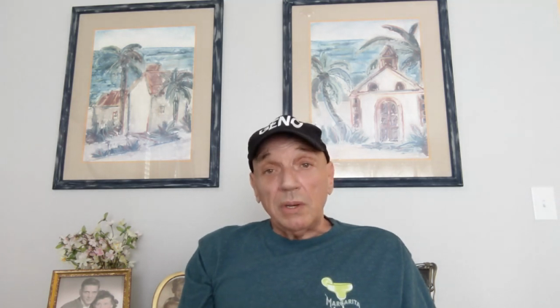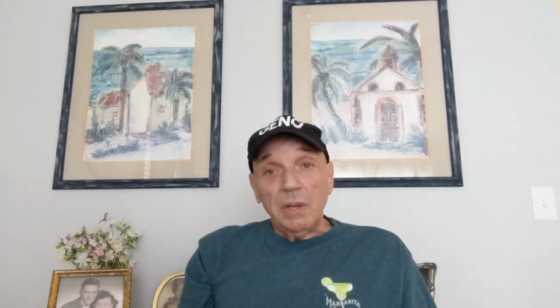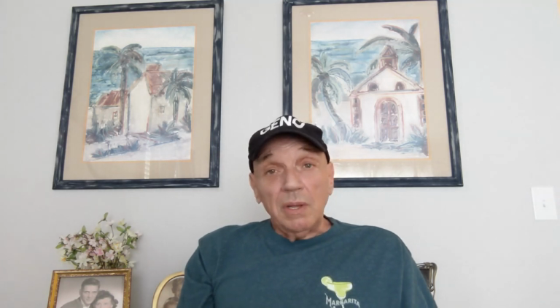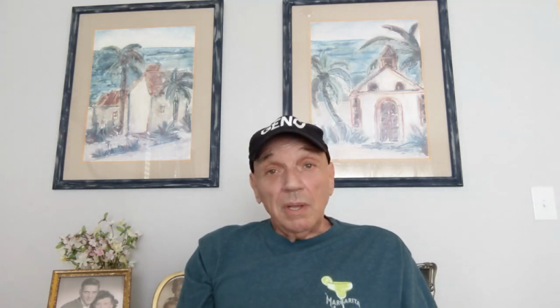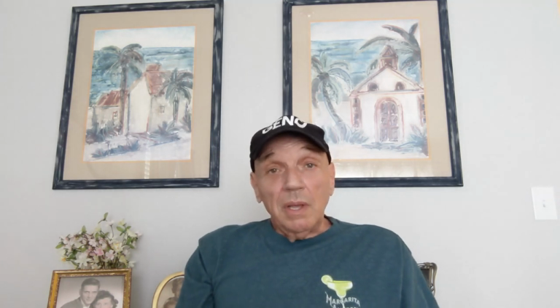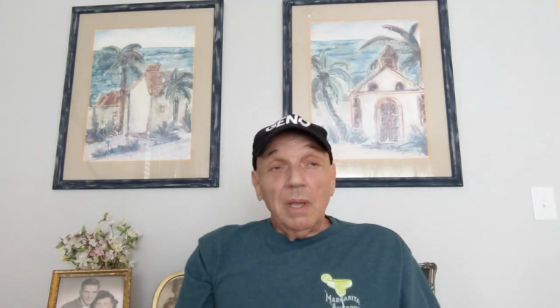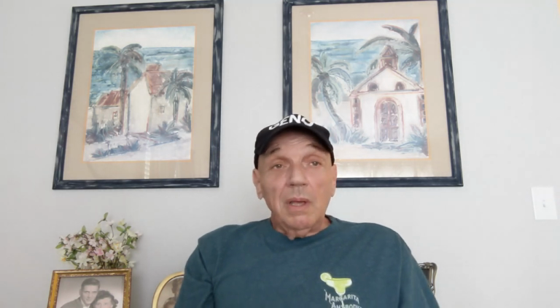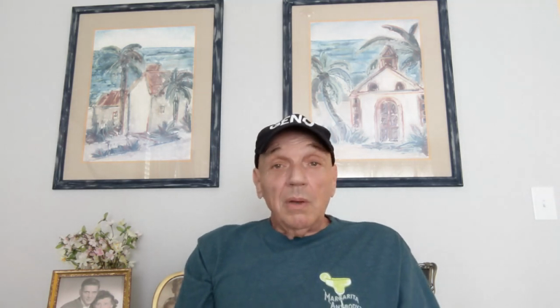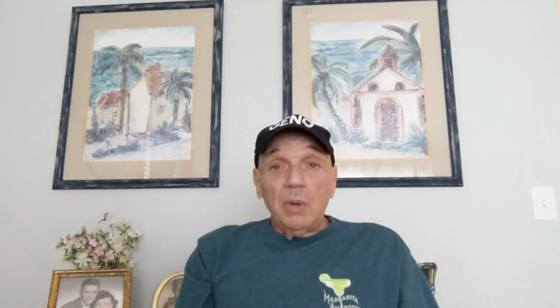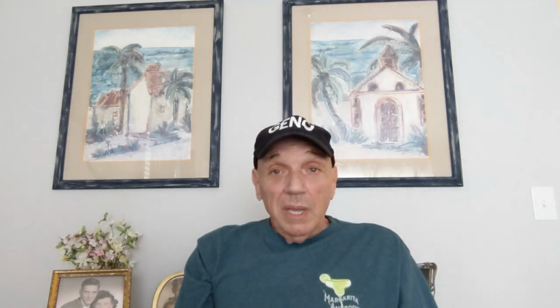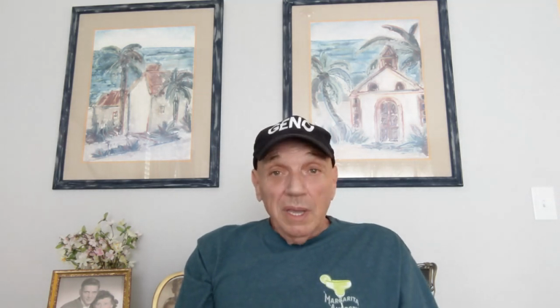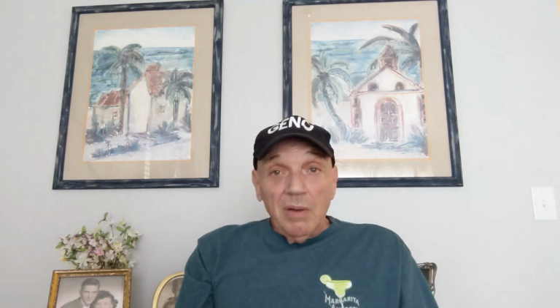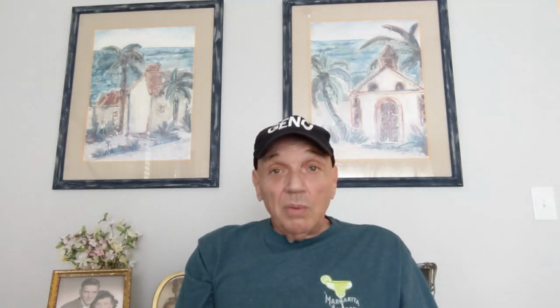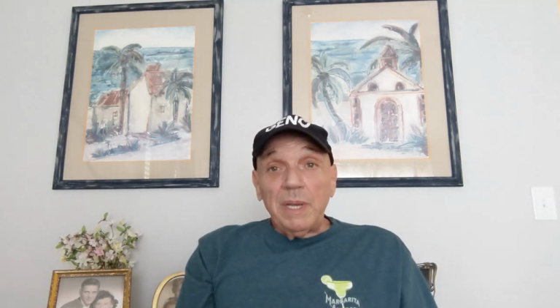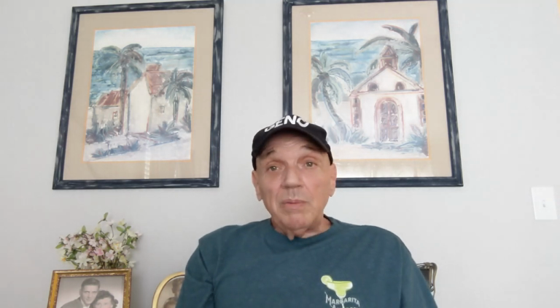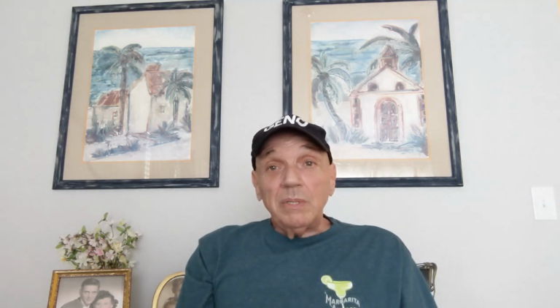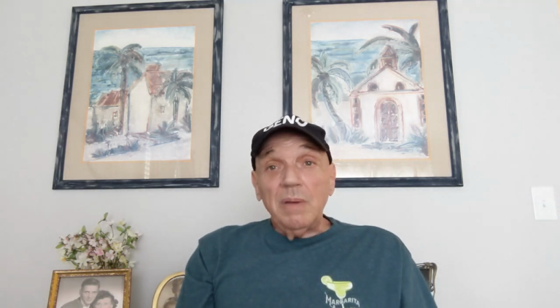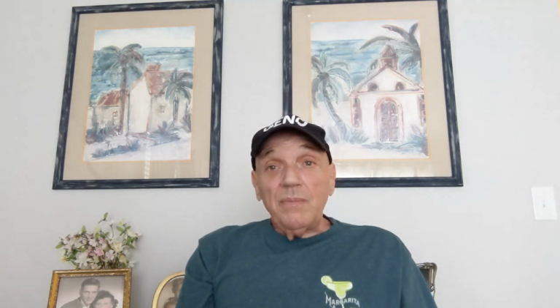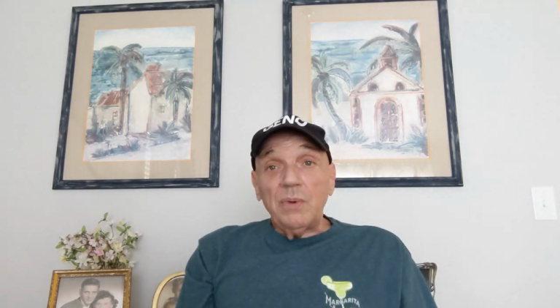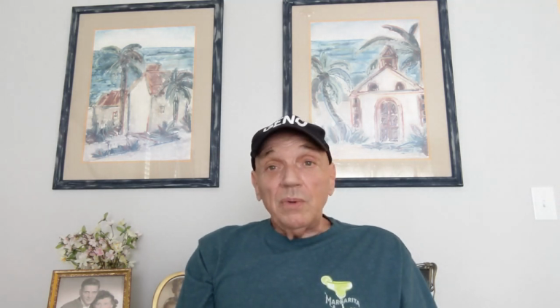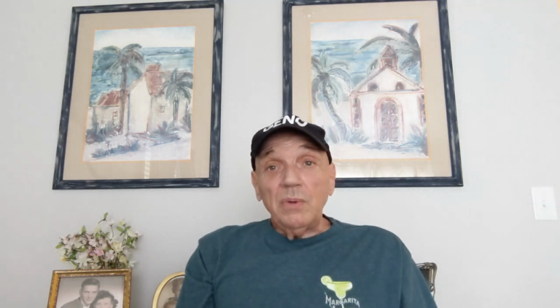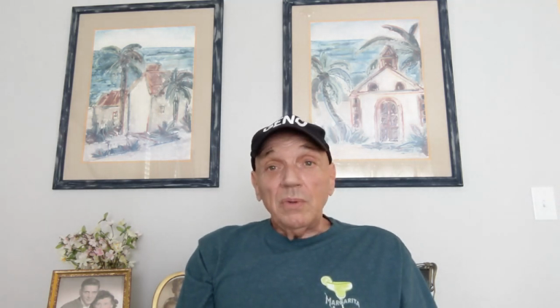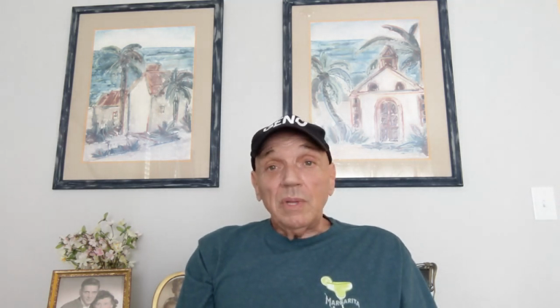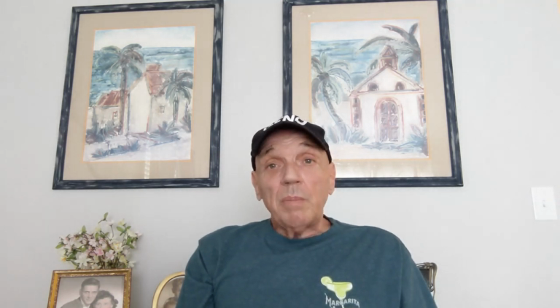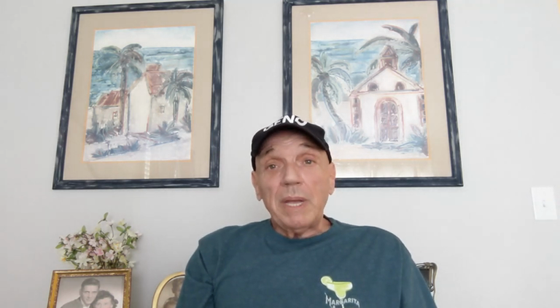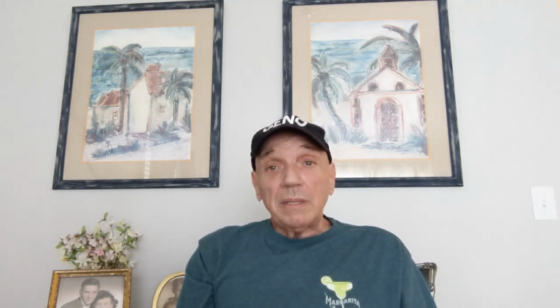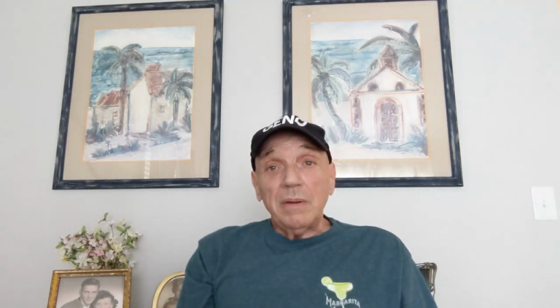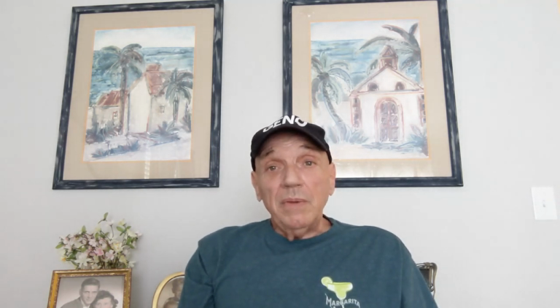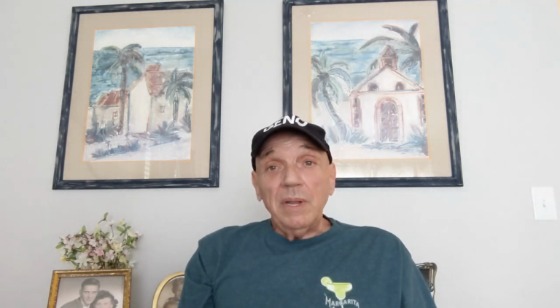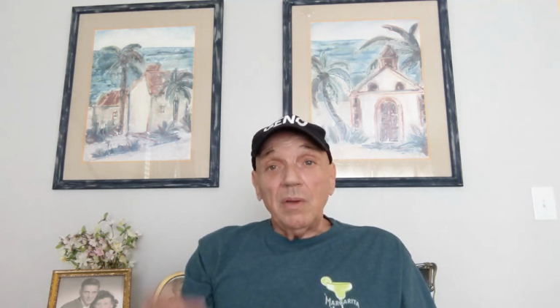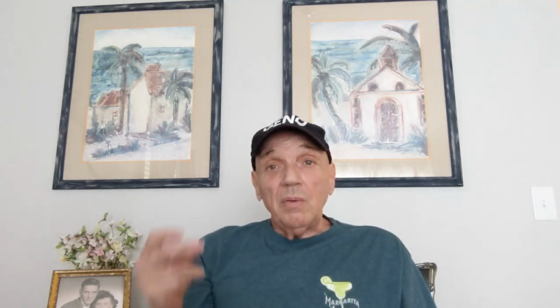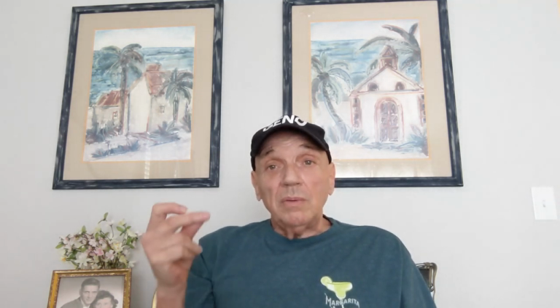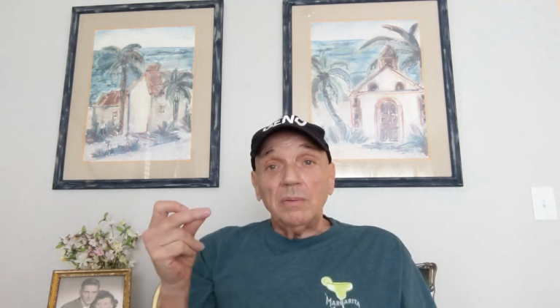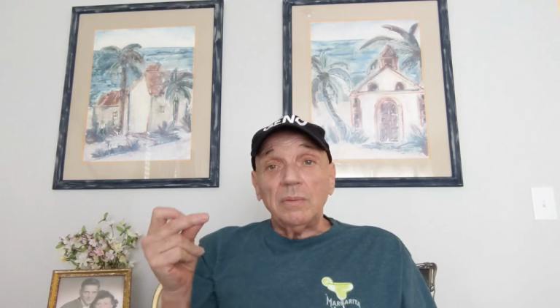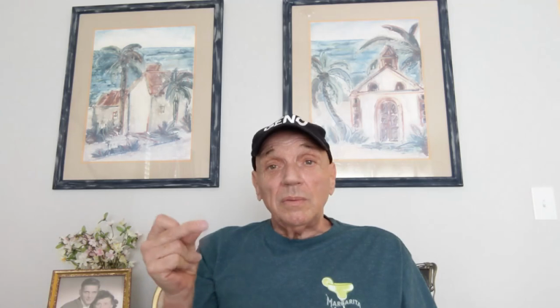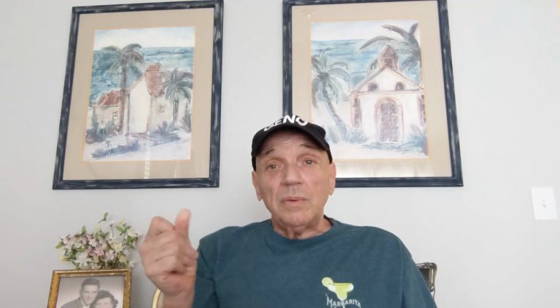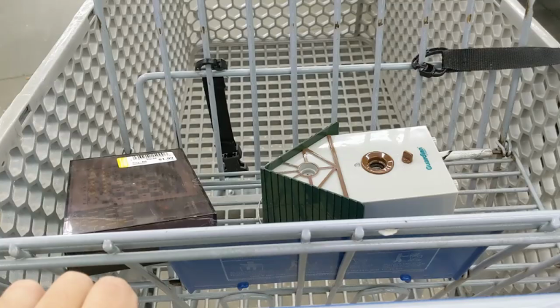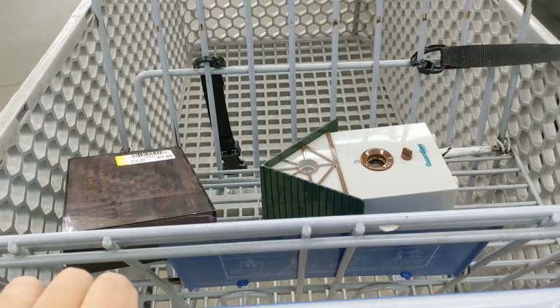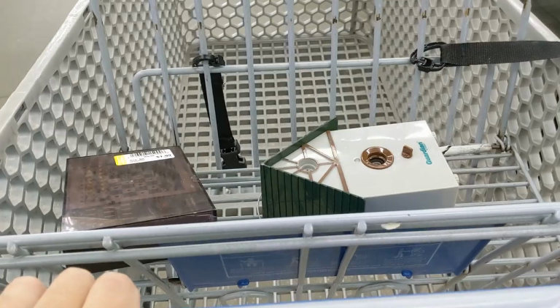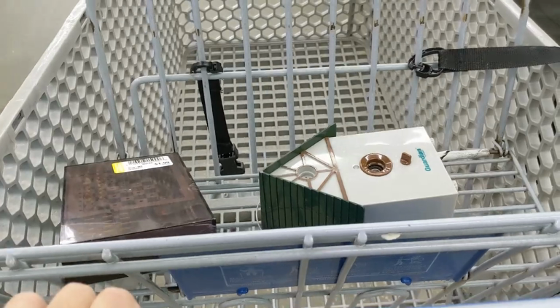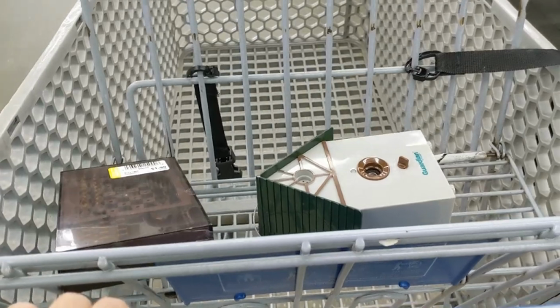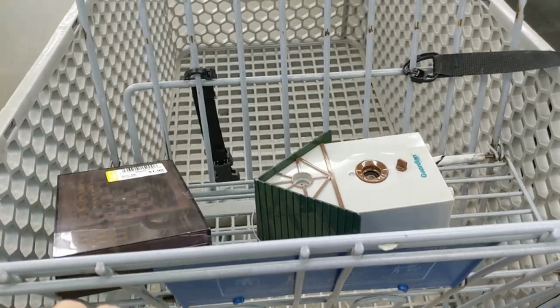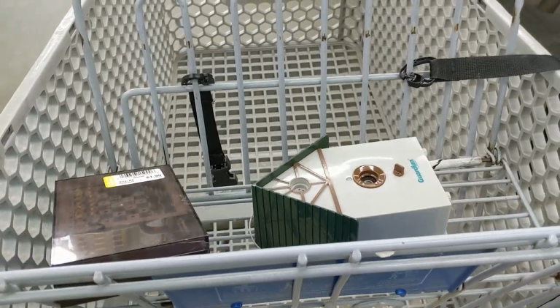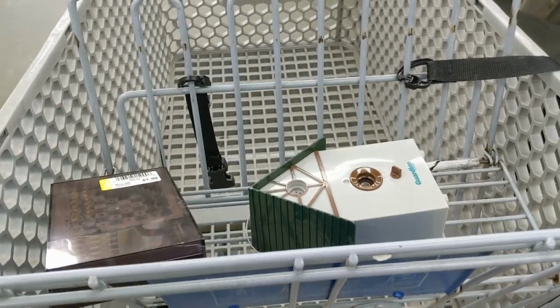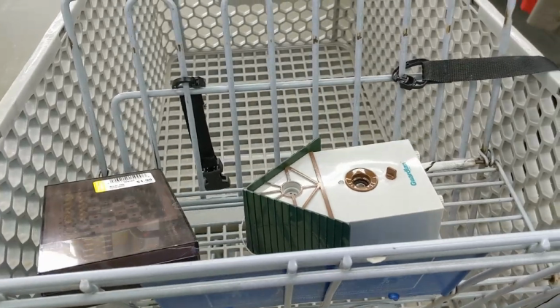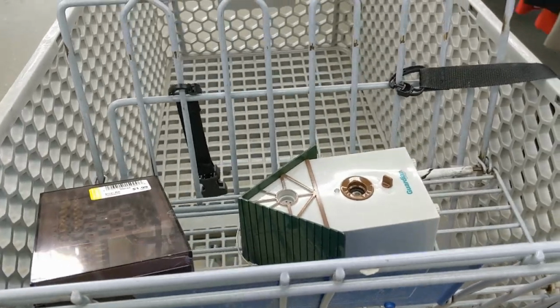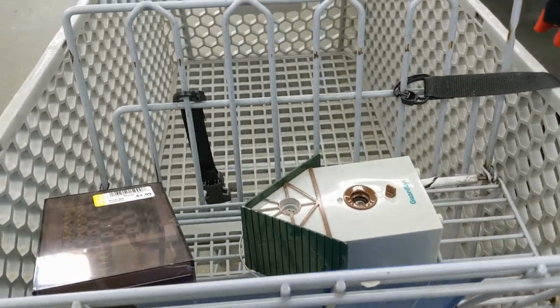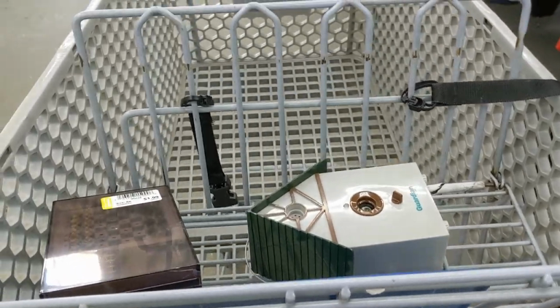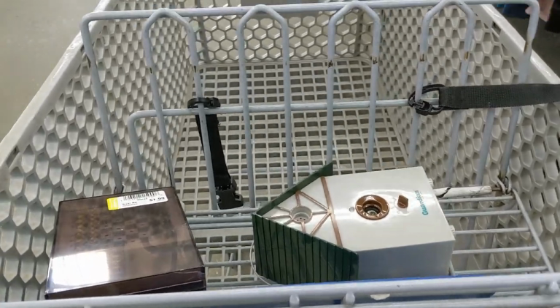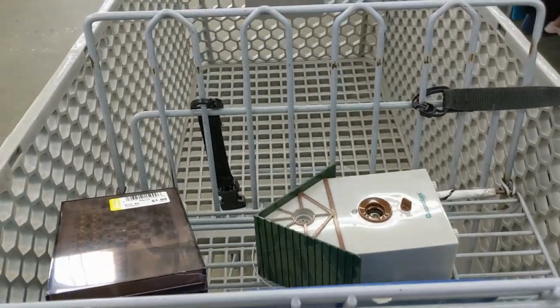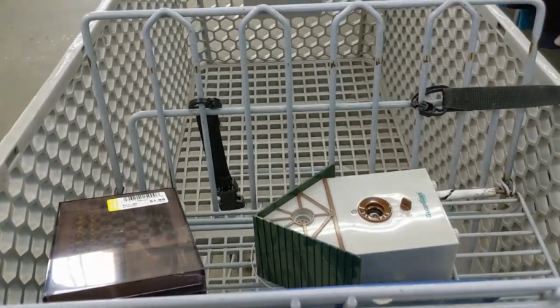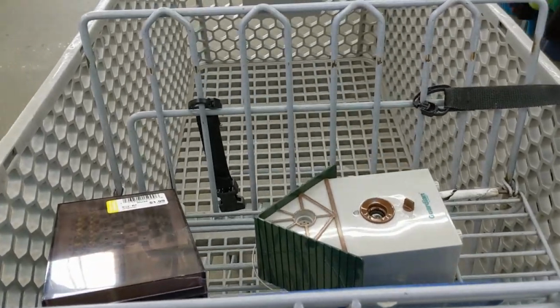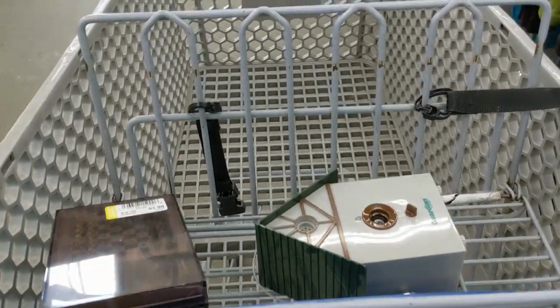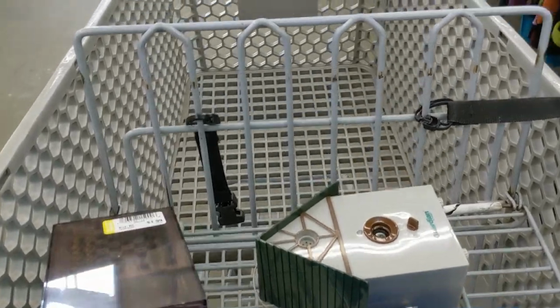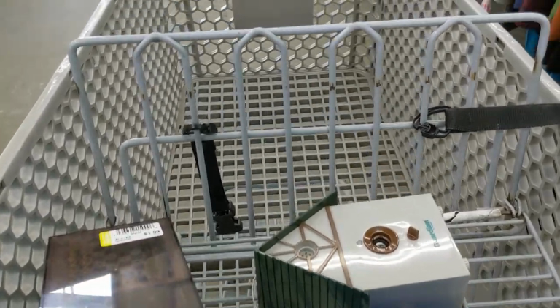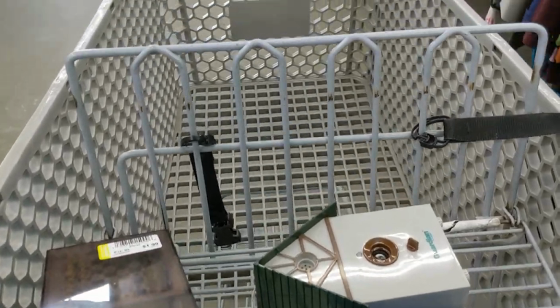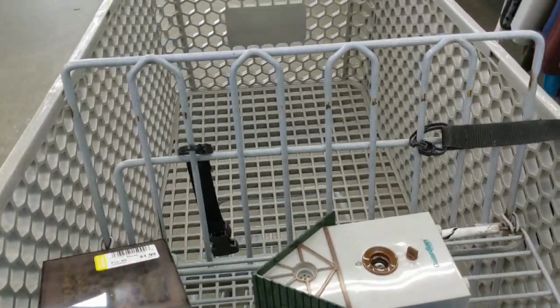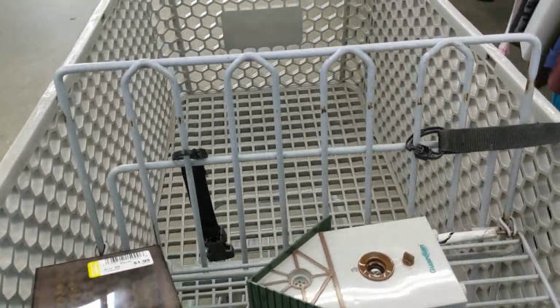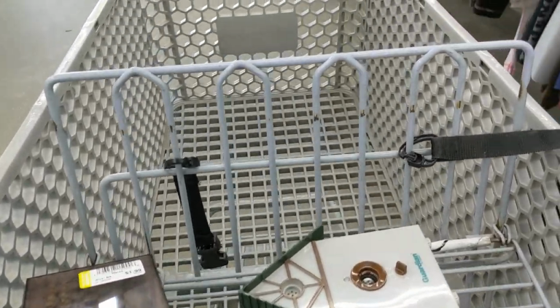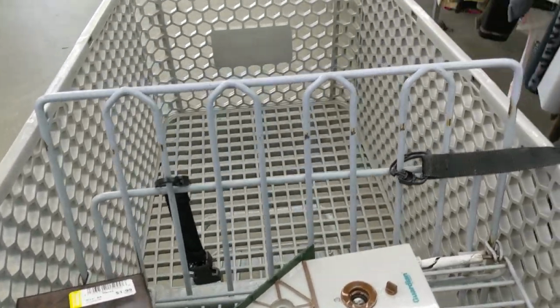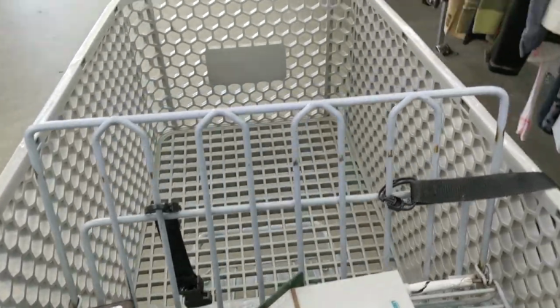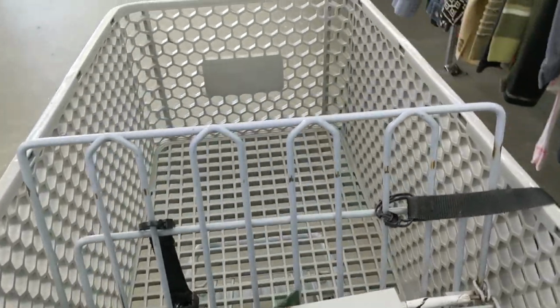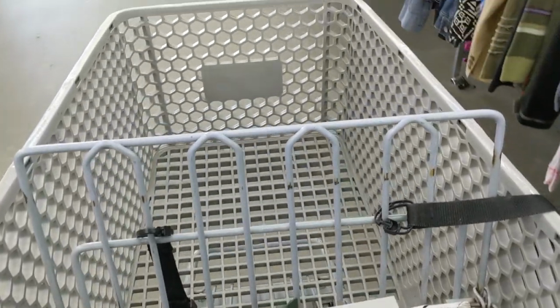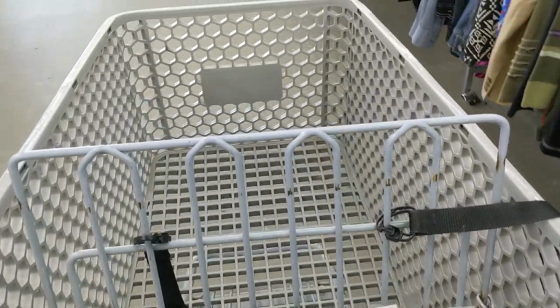Okay, I hope that was helpful — now back to the video. Did you guys figure out what the birdhouse was?